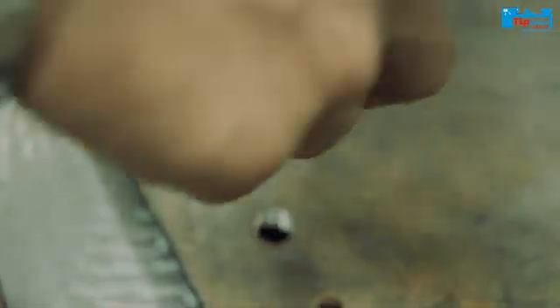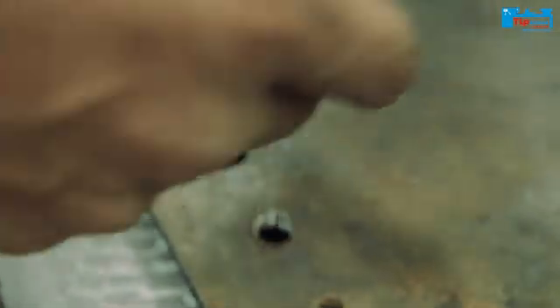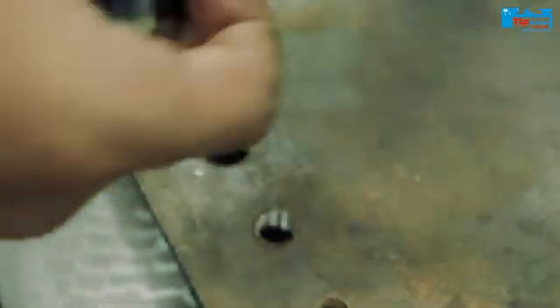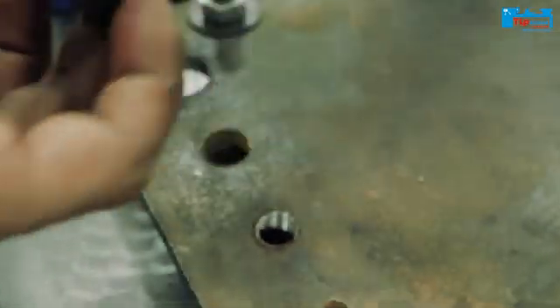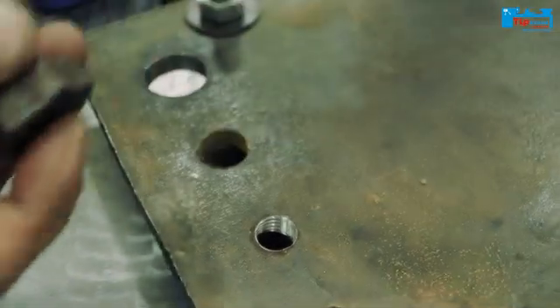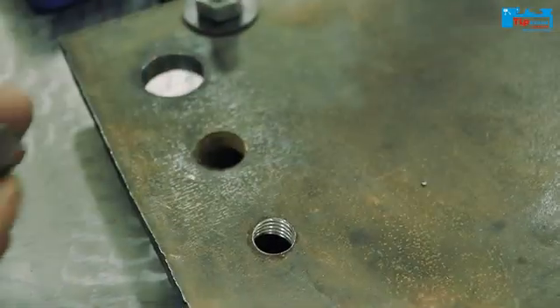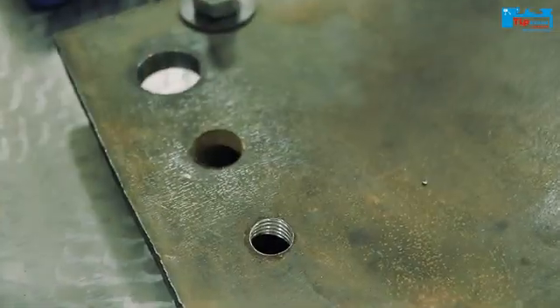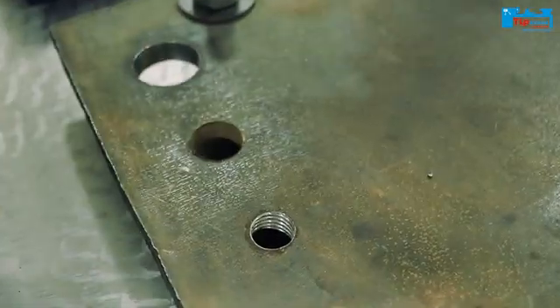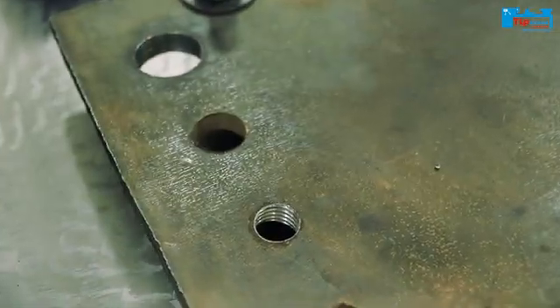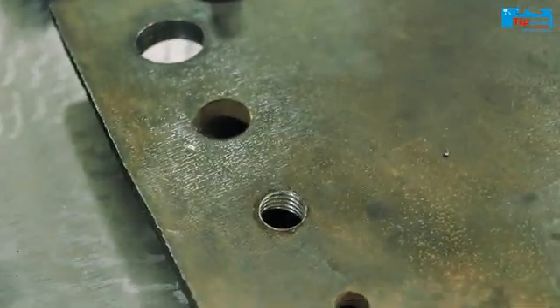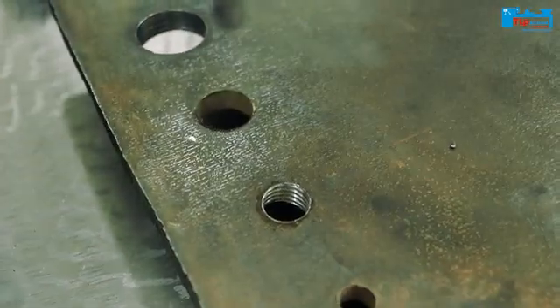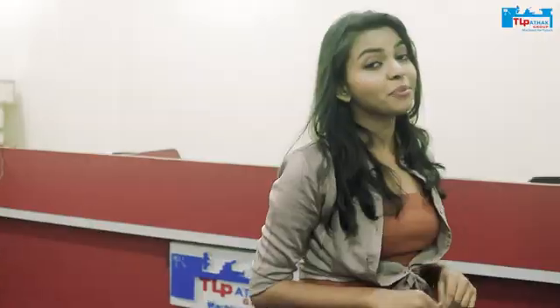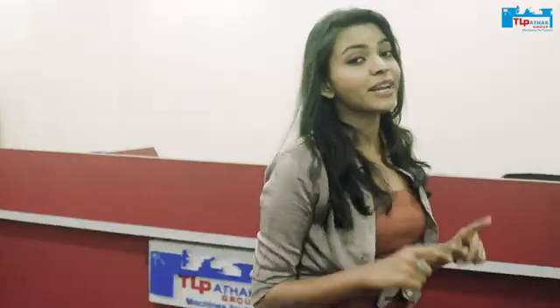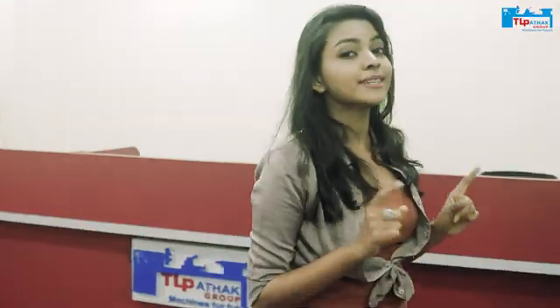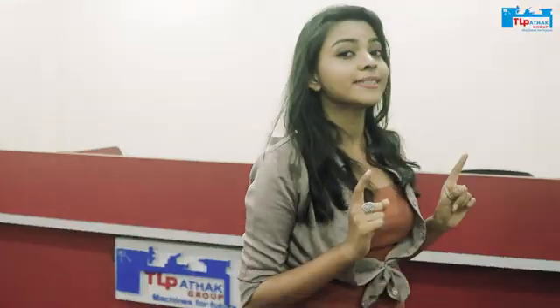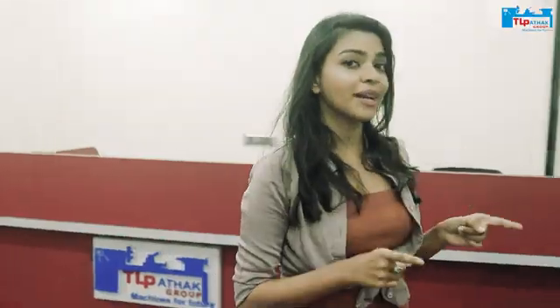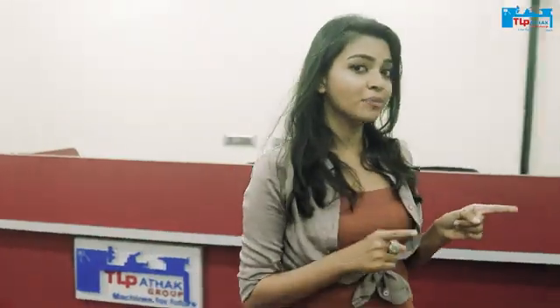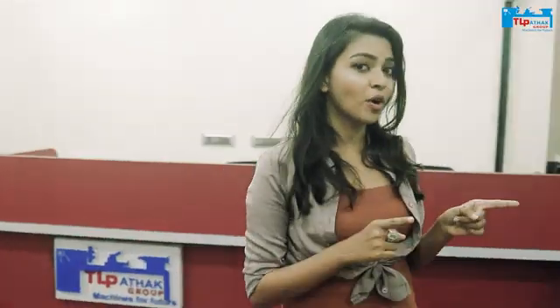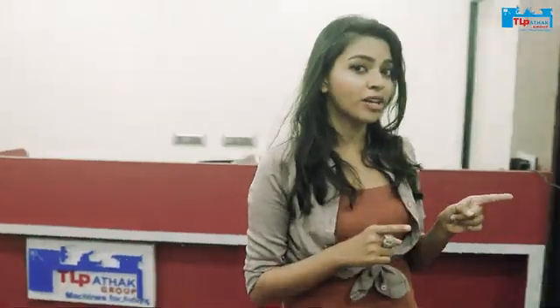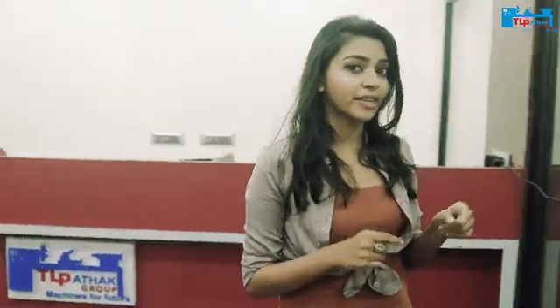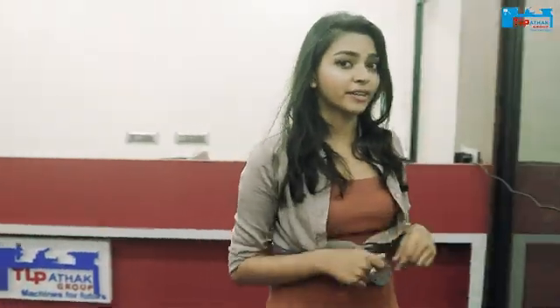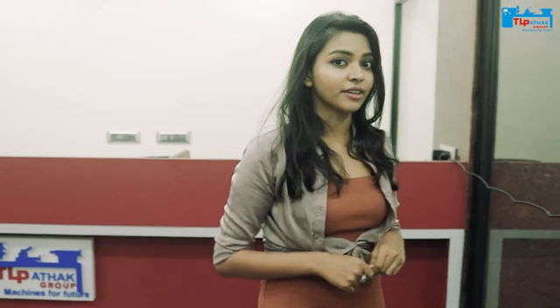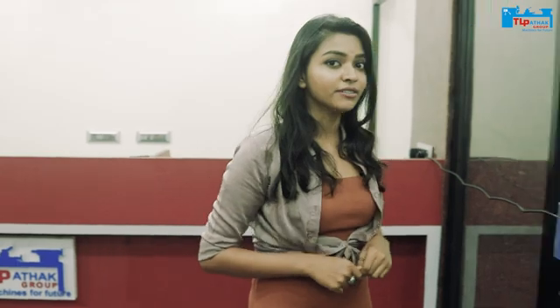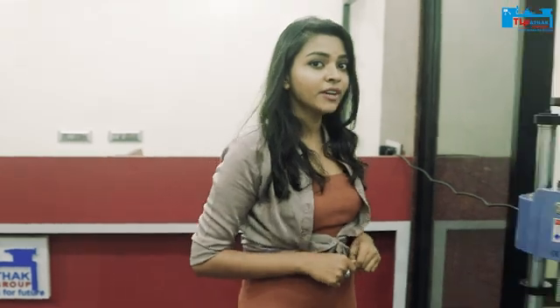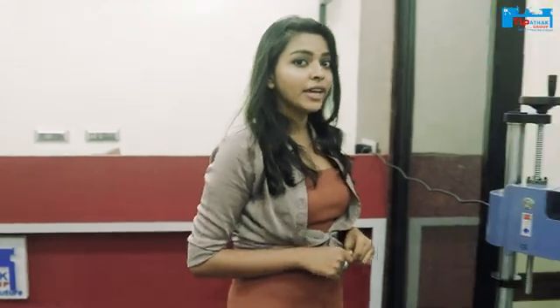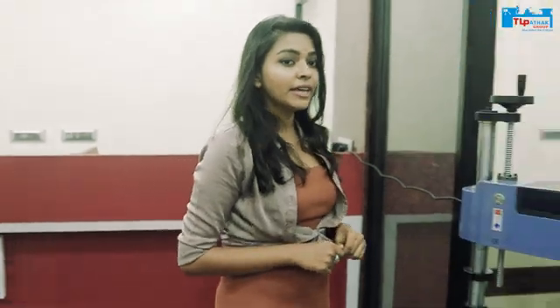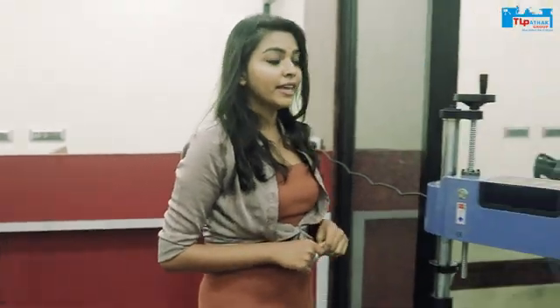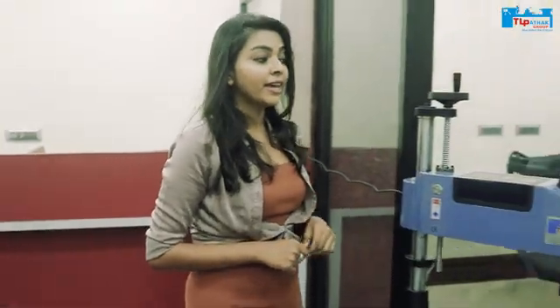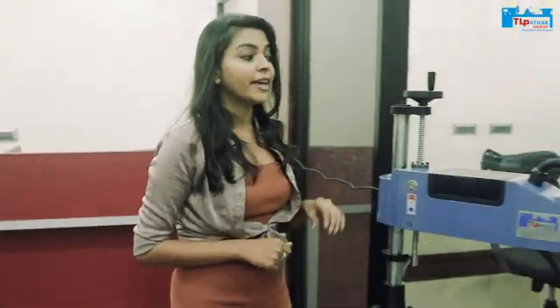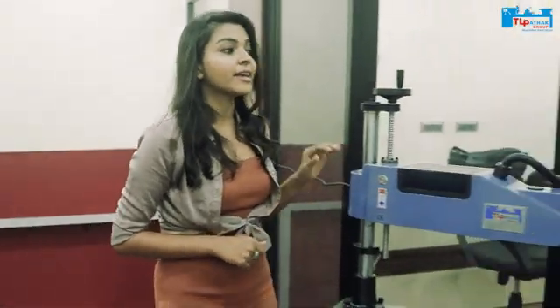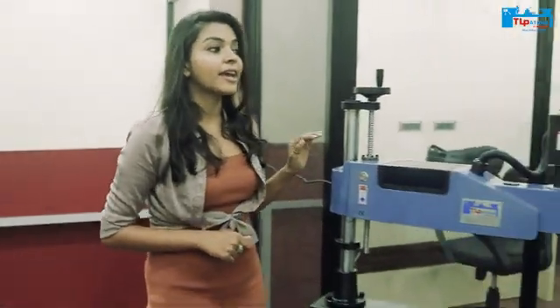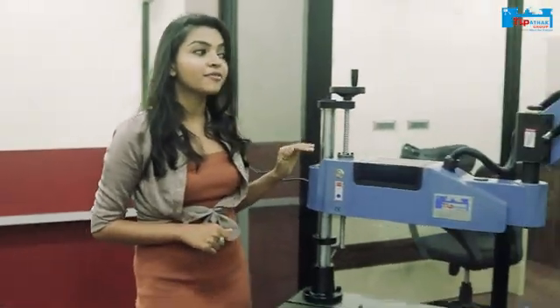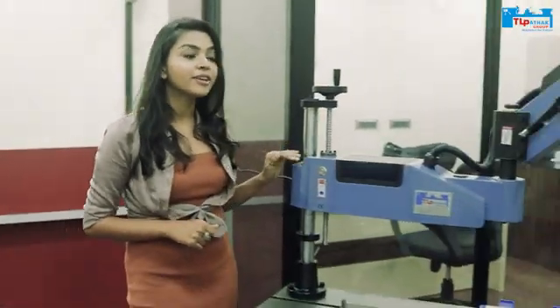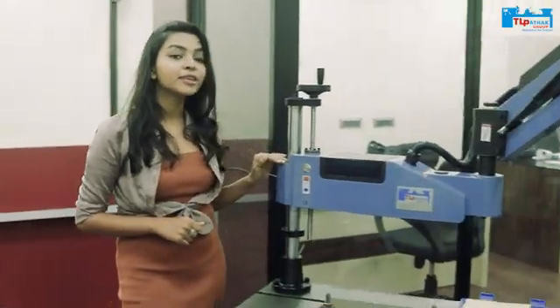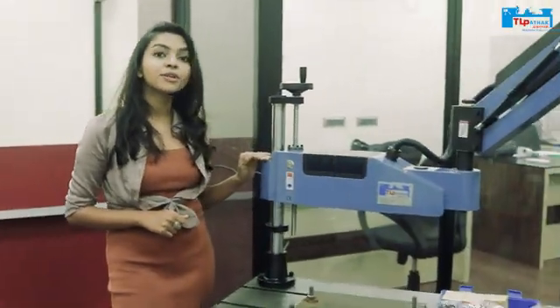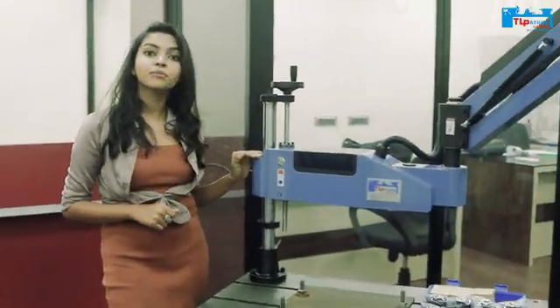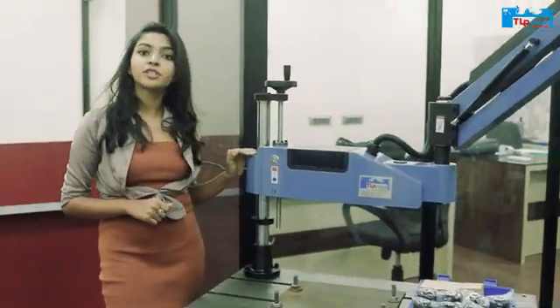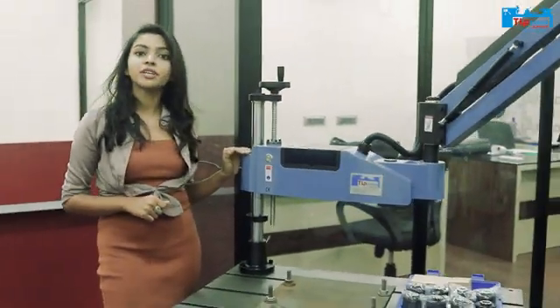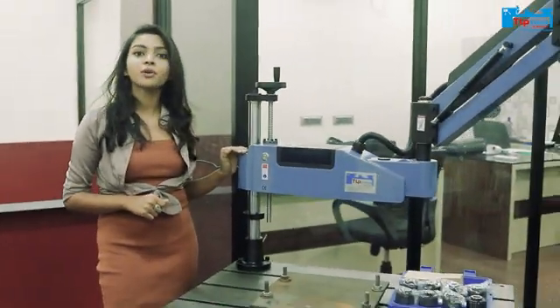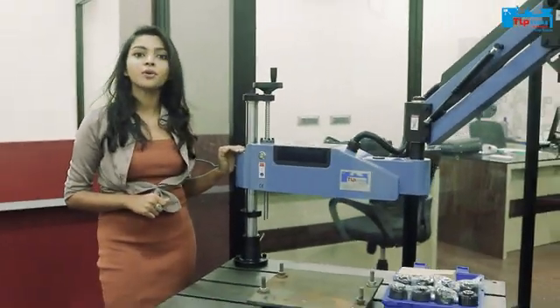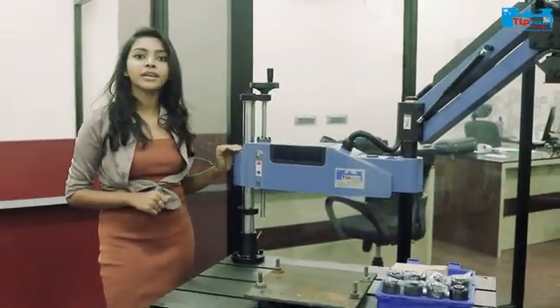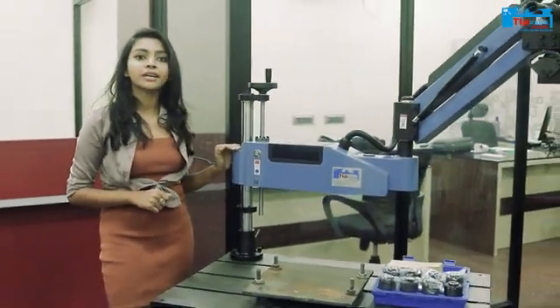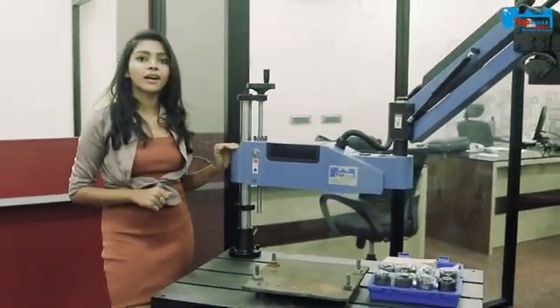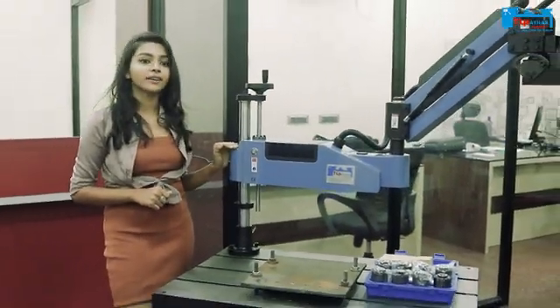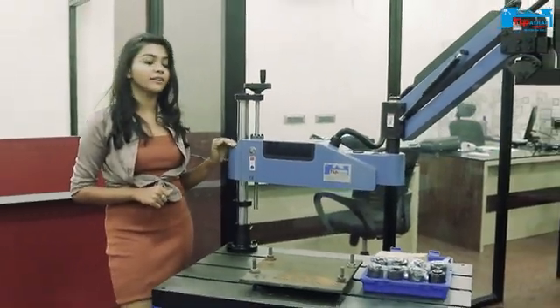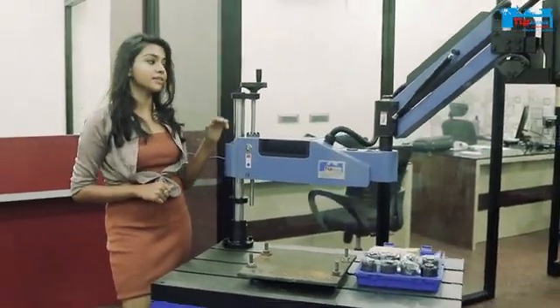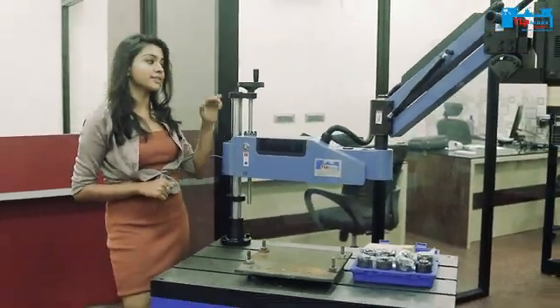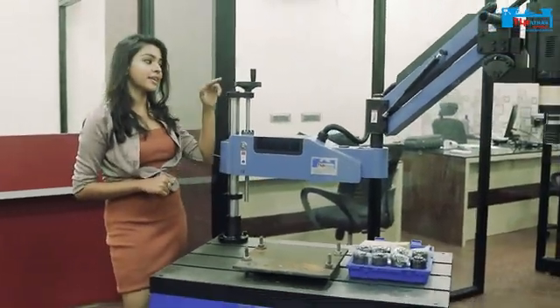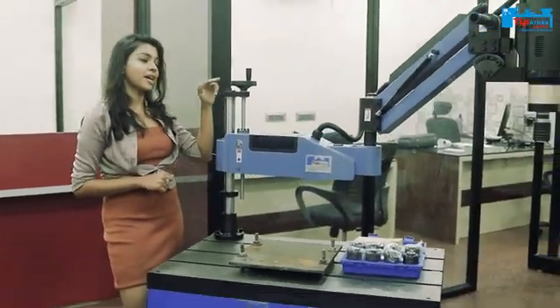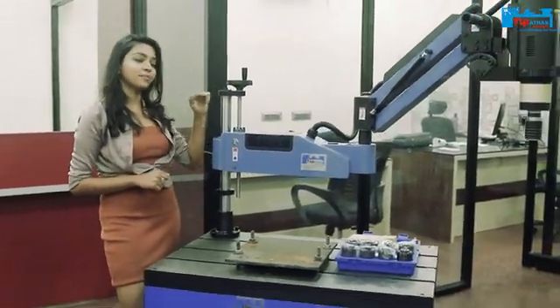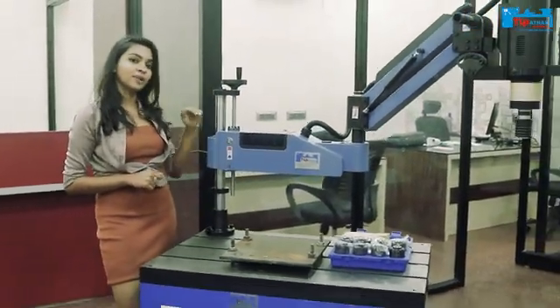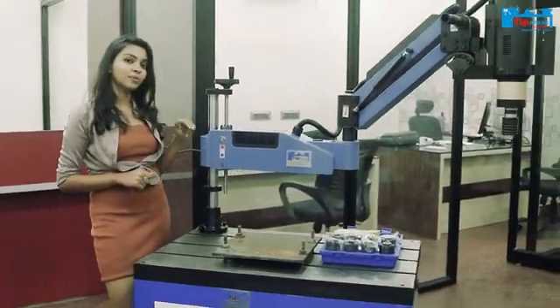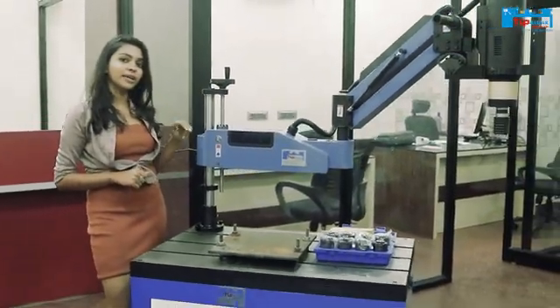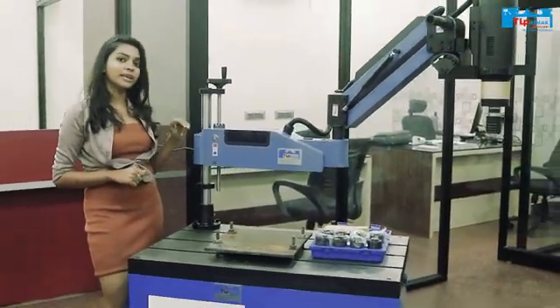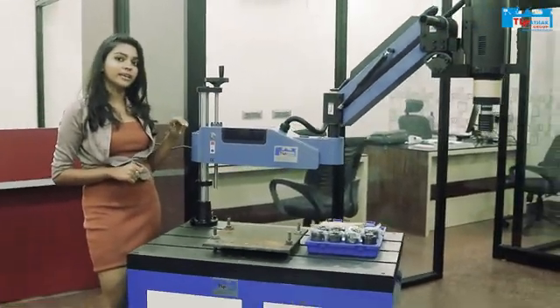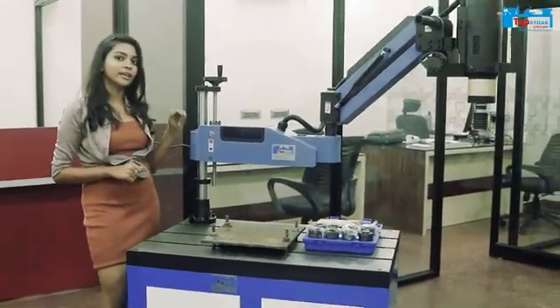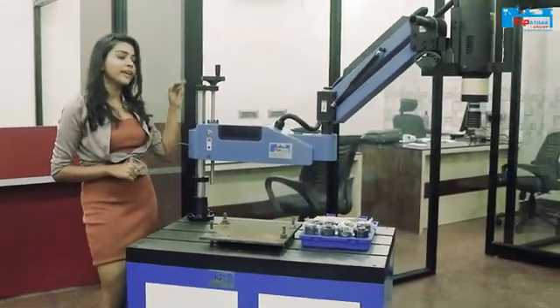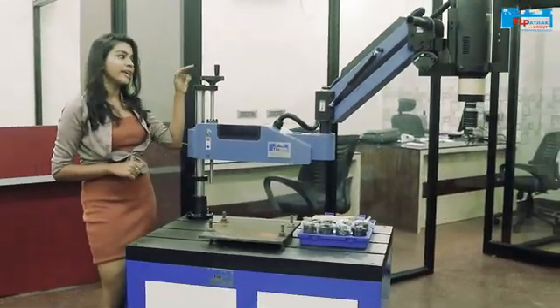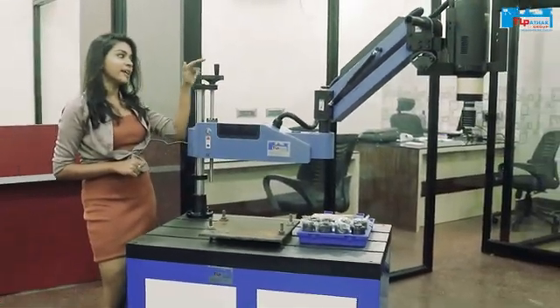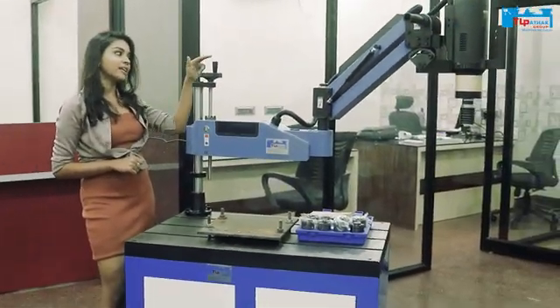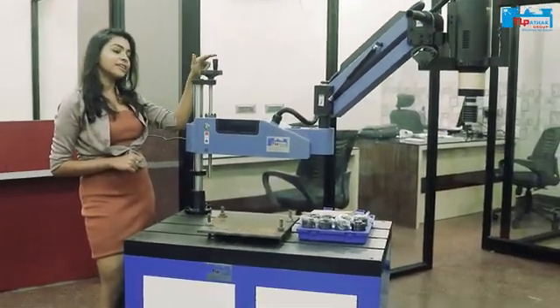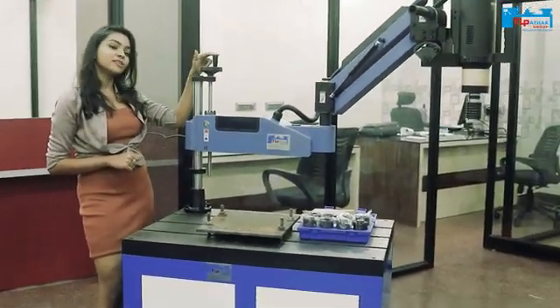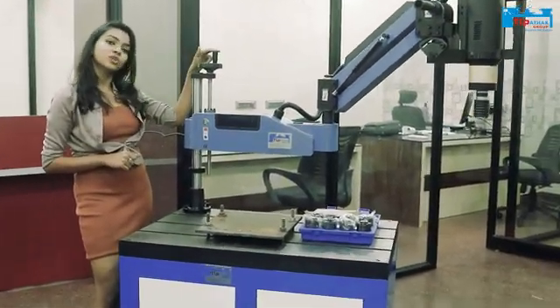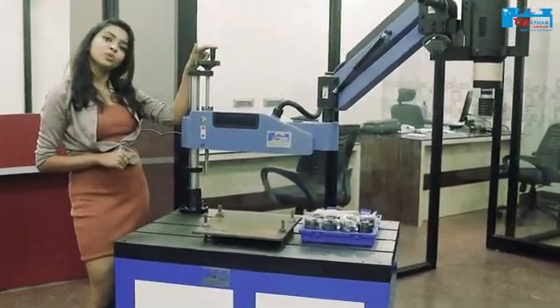Now let's move on to our second model. This is a heavy duty machine. Because of this machine, there is a loop screw.